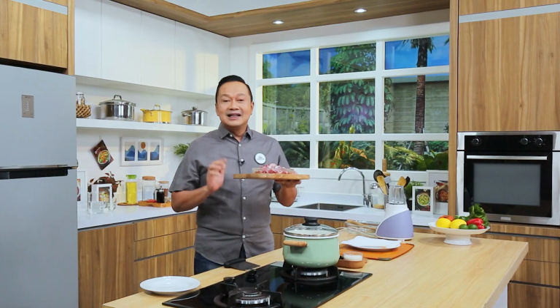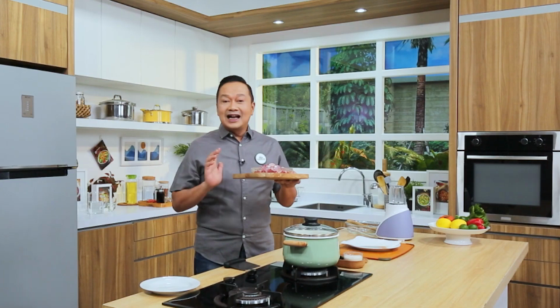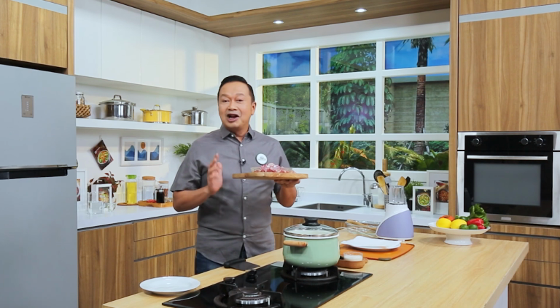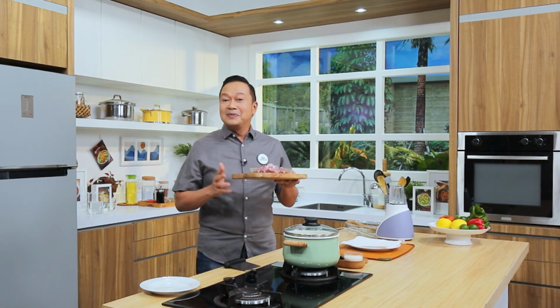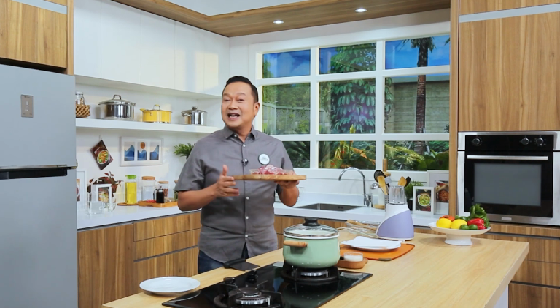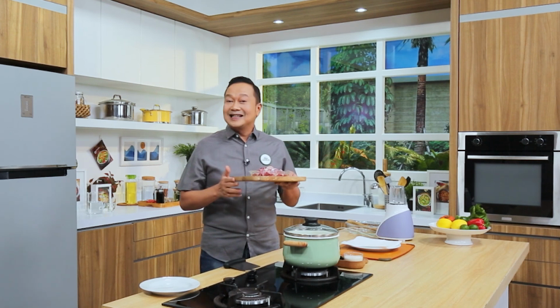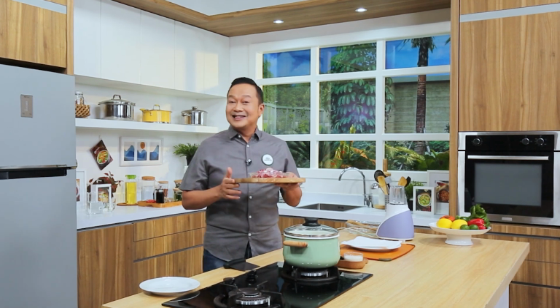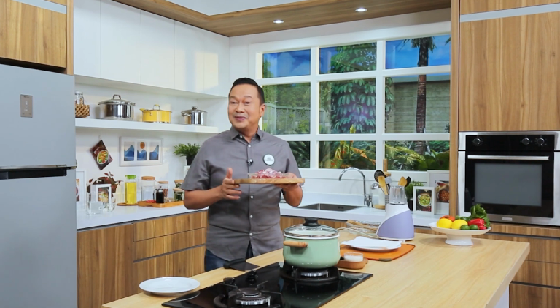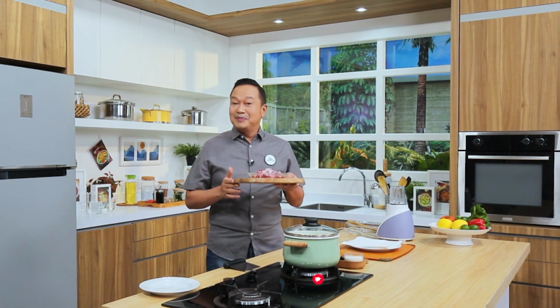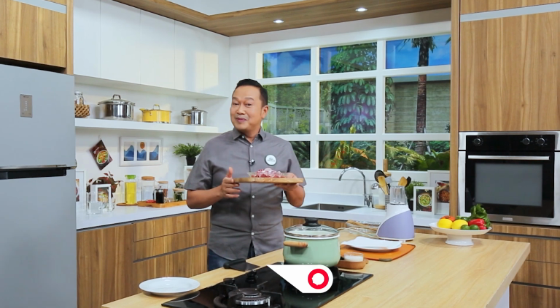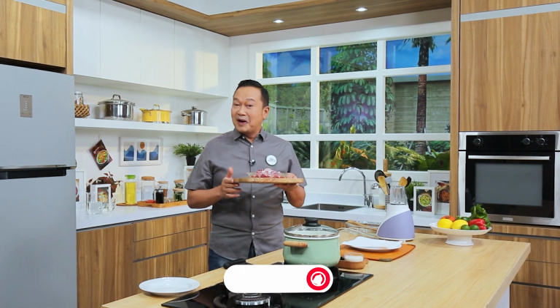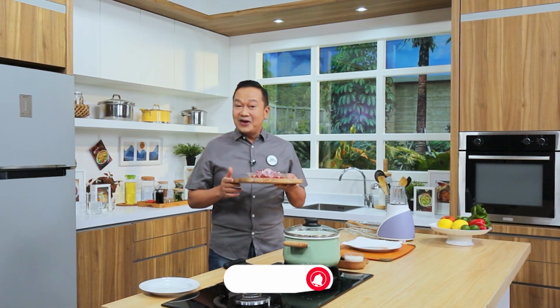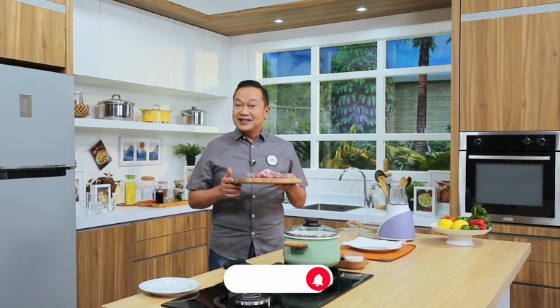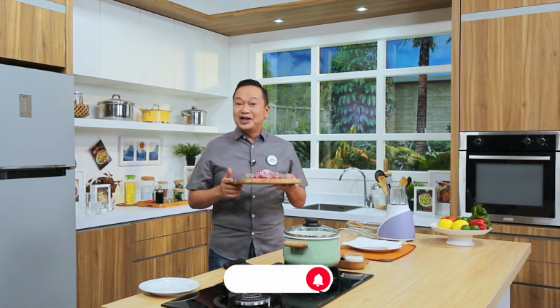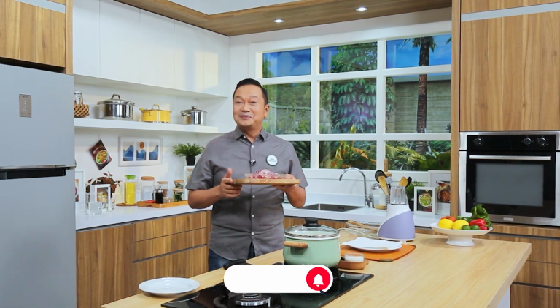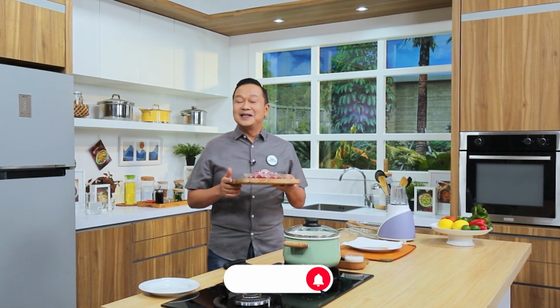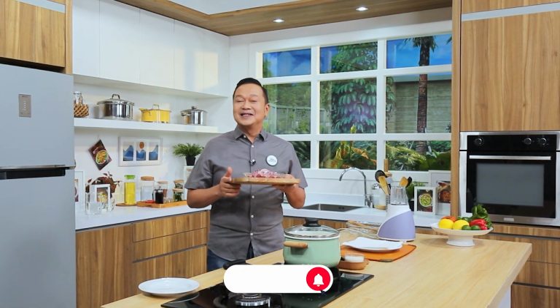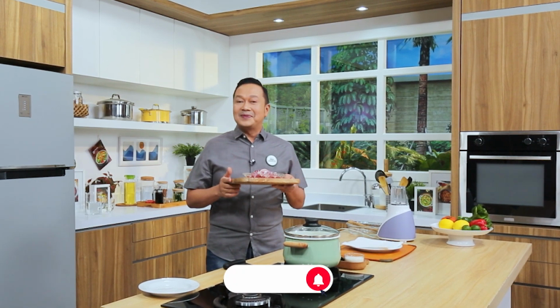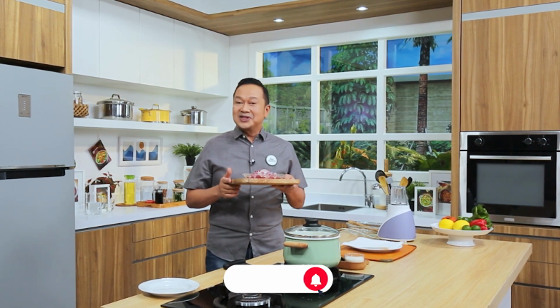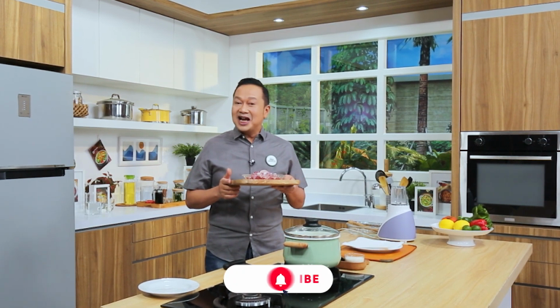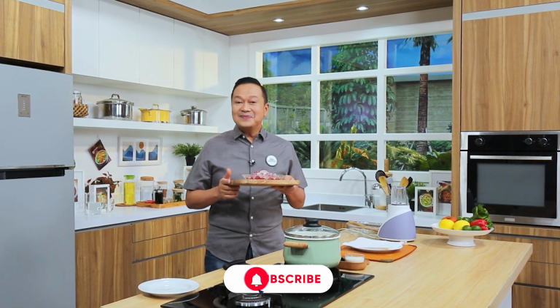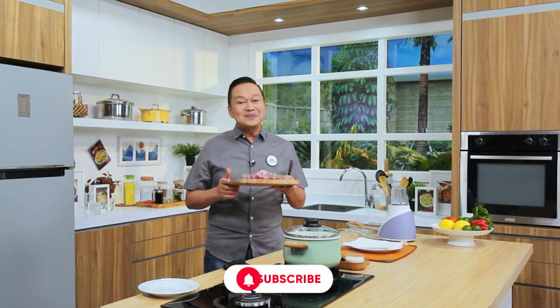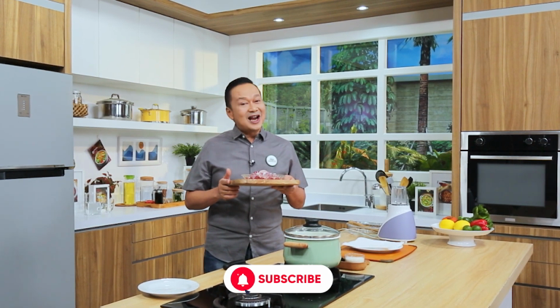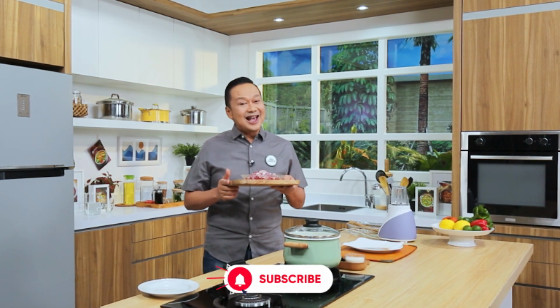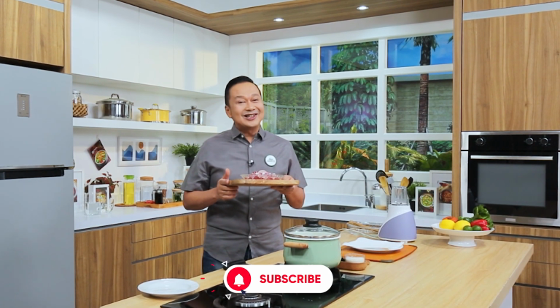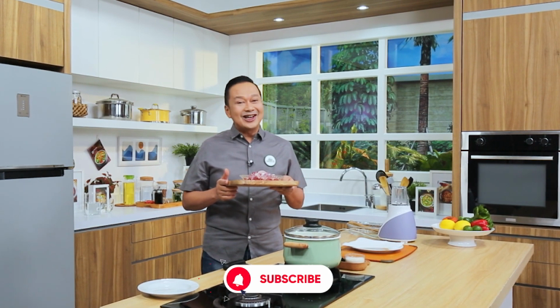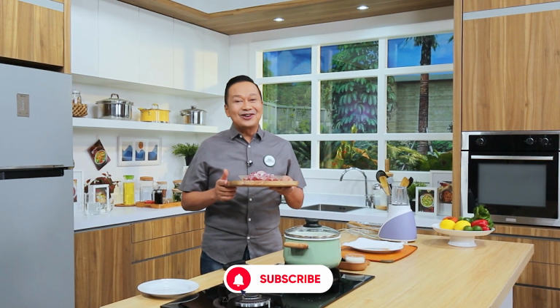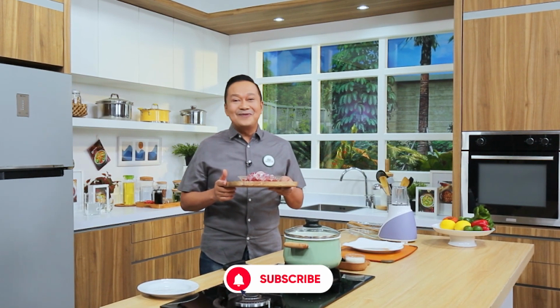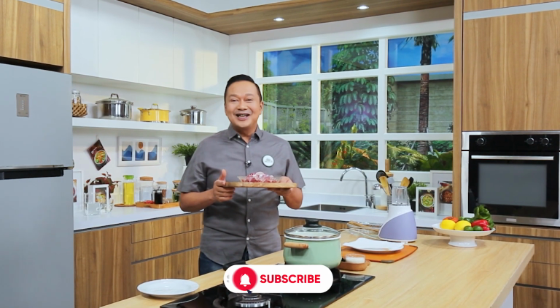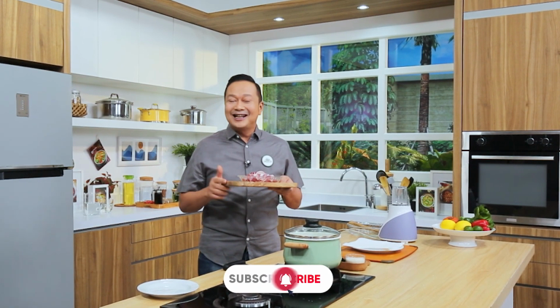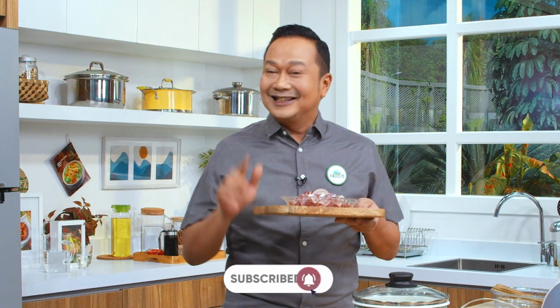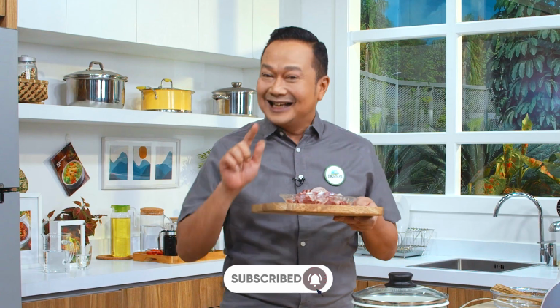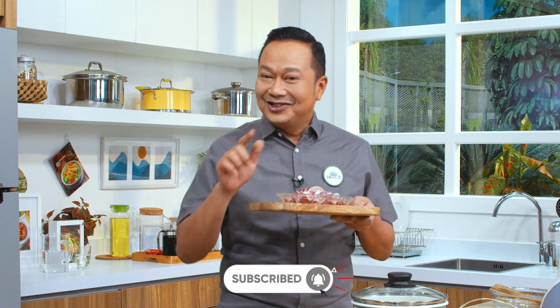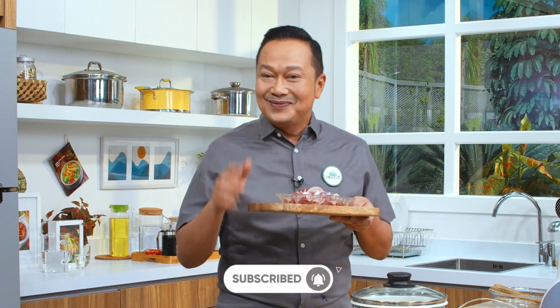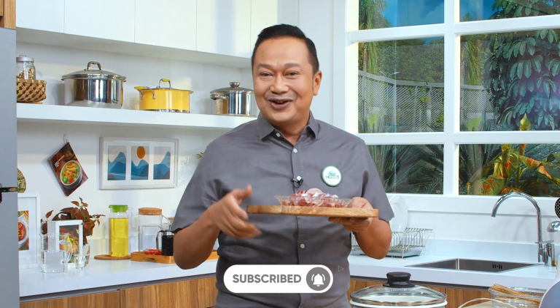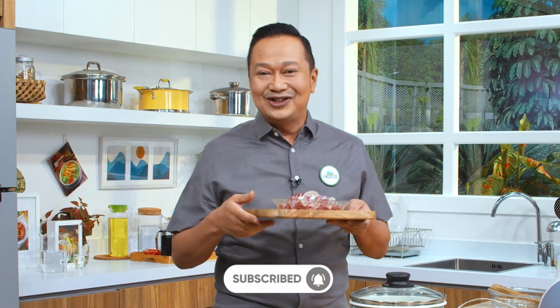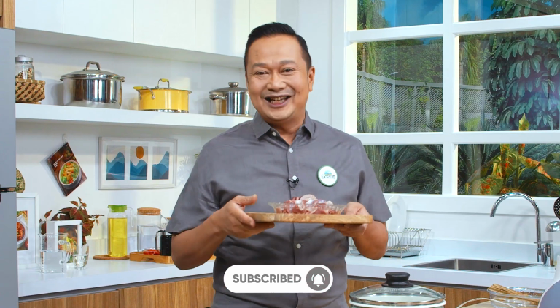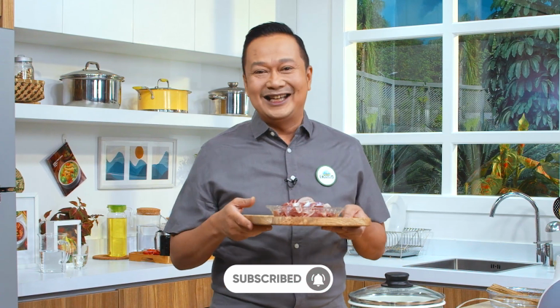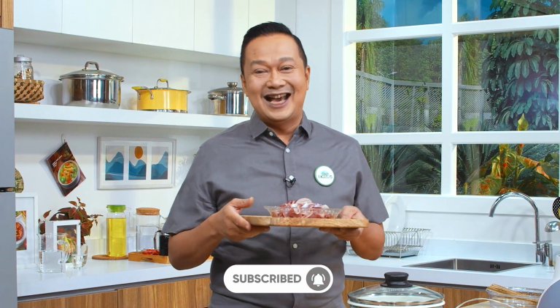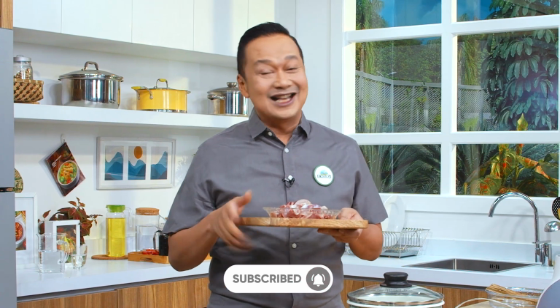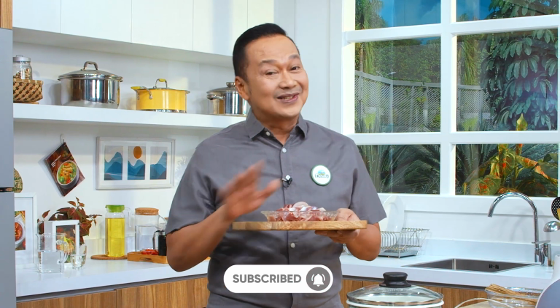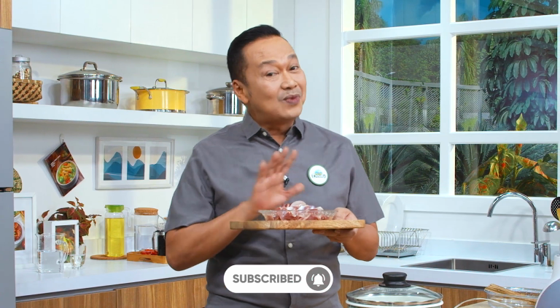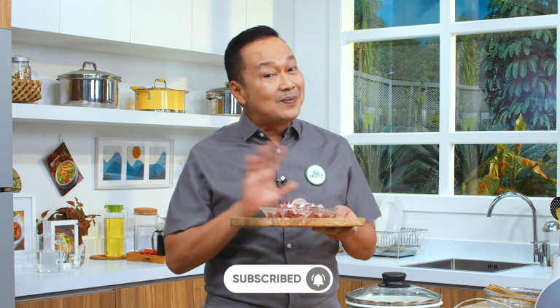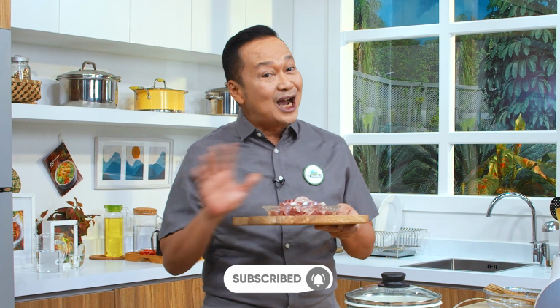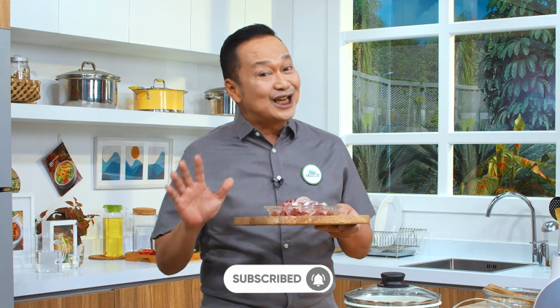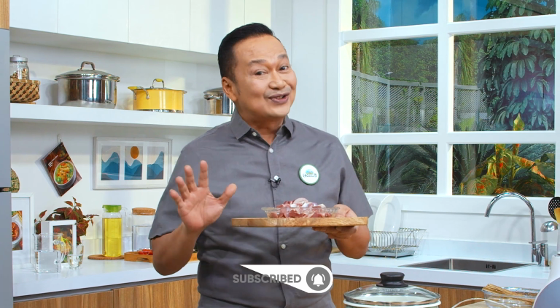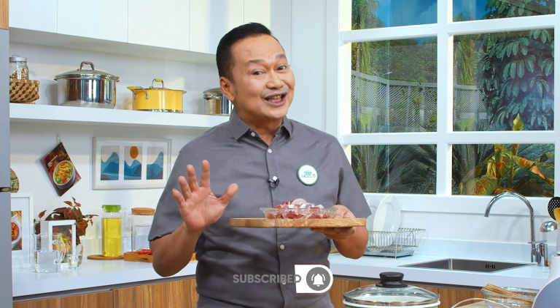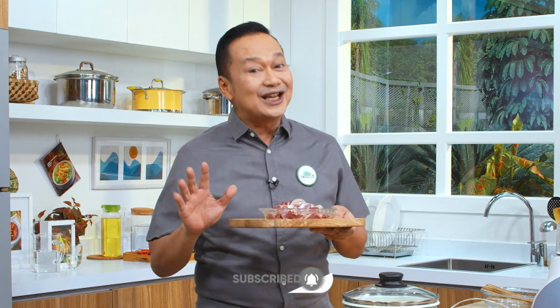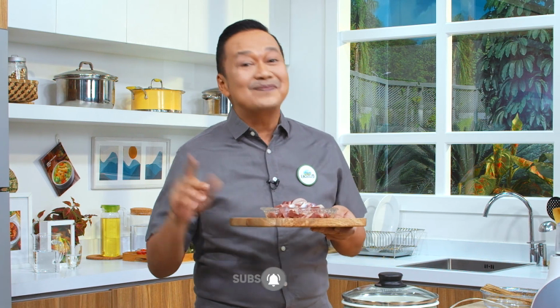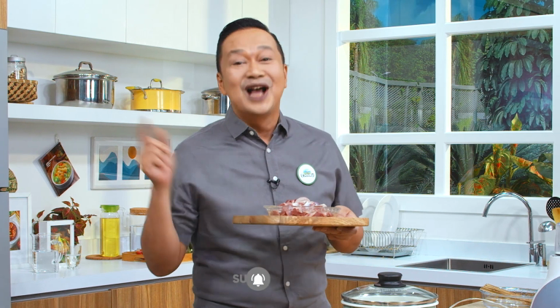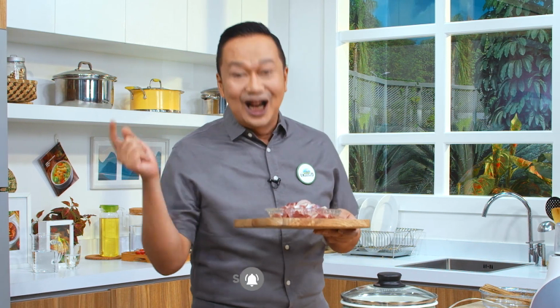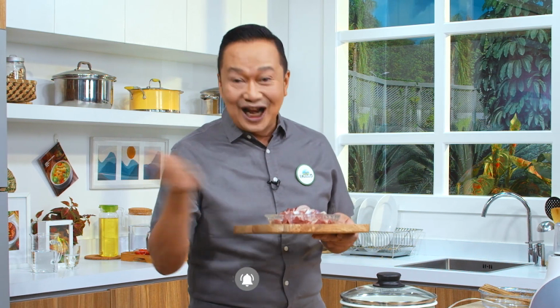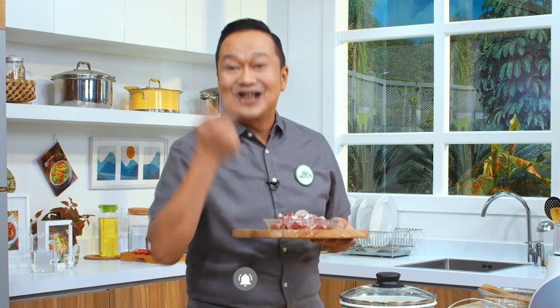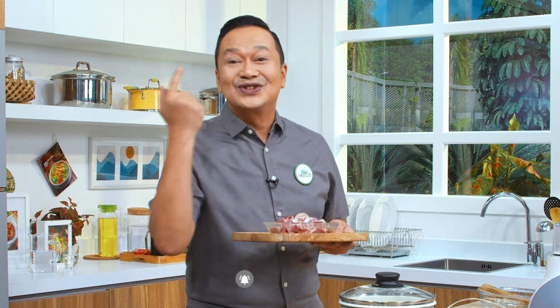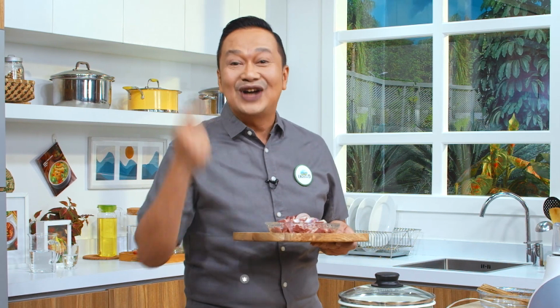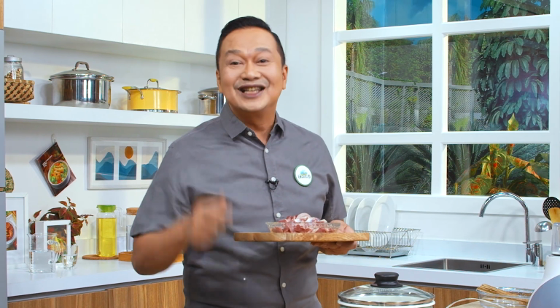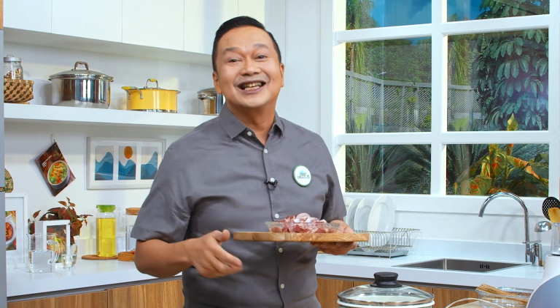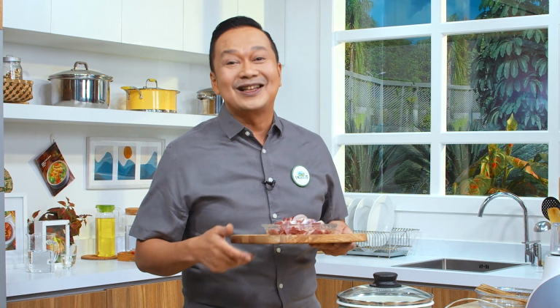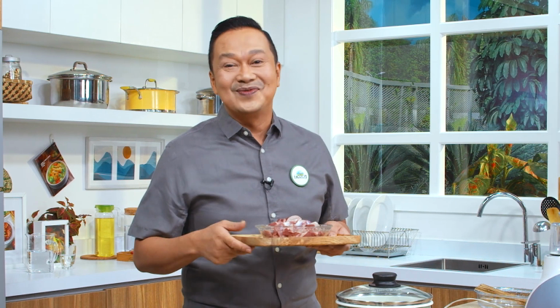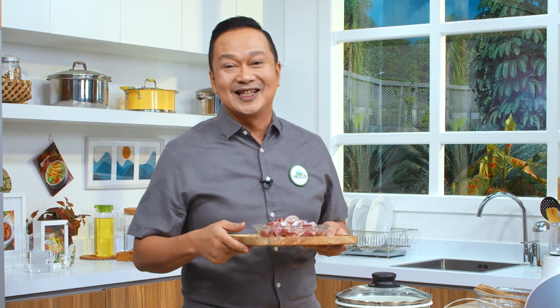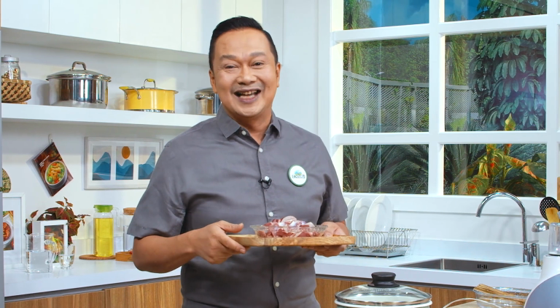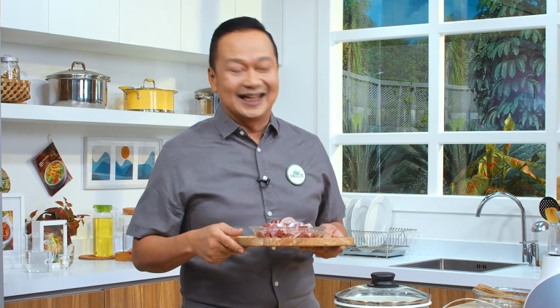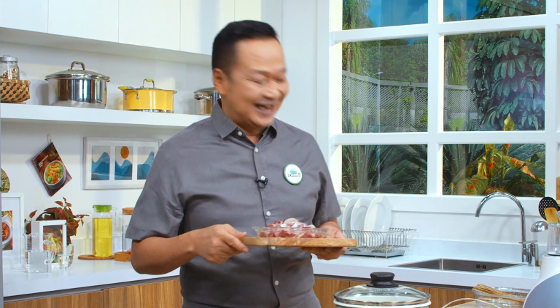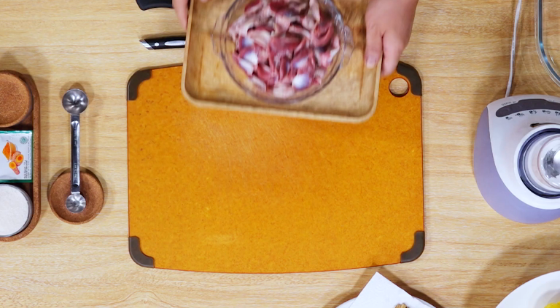Kalau merasa resep ini bermanfaat, jangan lupa di subscribe, like, share, komen dan tekan tombol loncengnya. Nah semua bahannya sudah siap, langsung aja kita memasak ya.